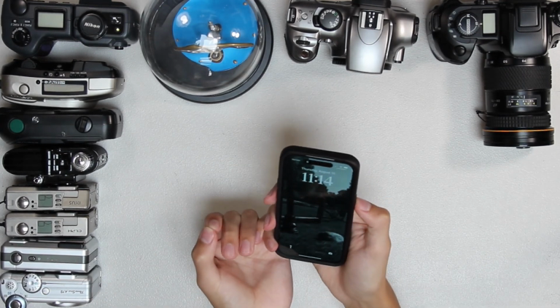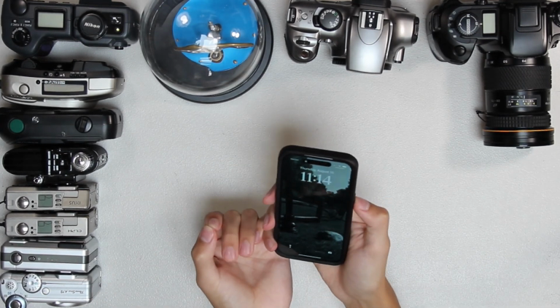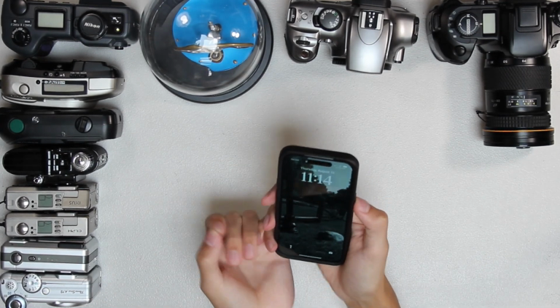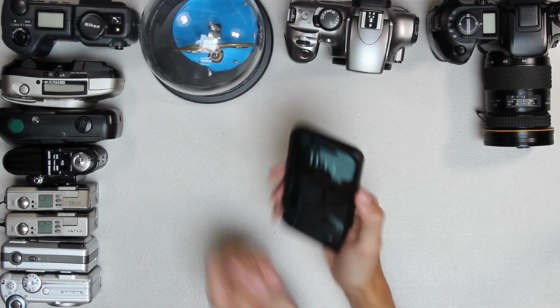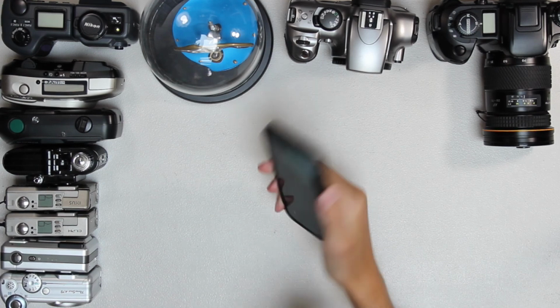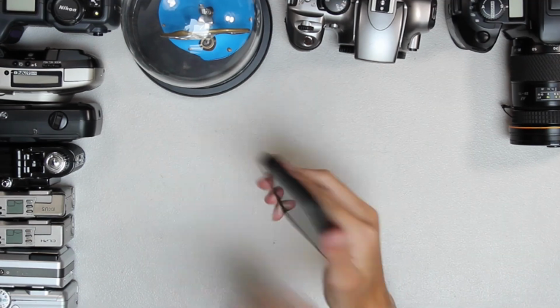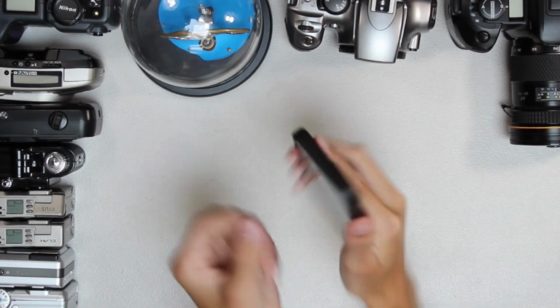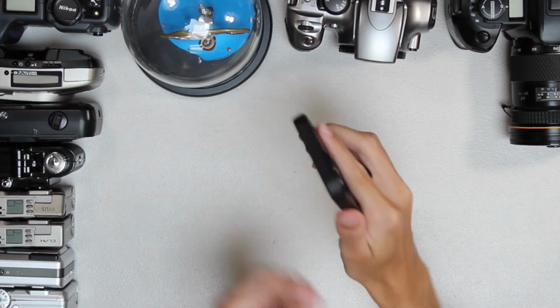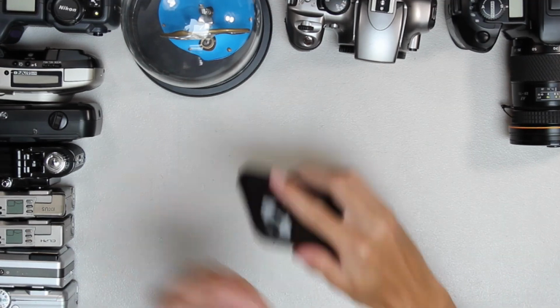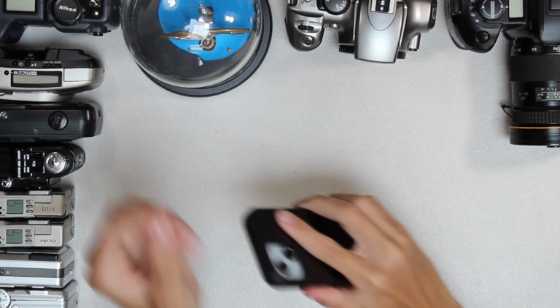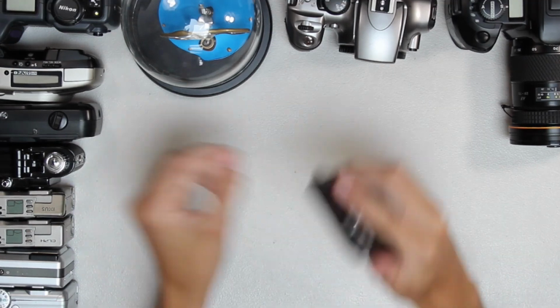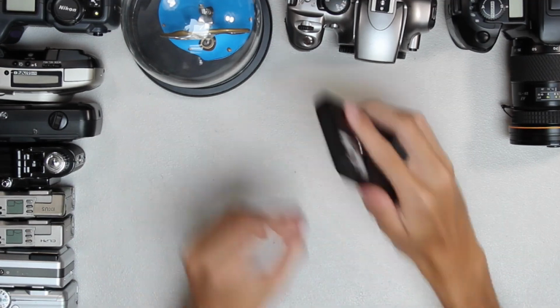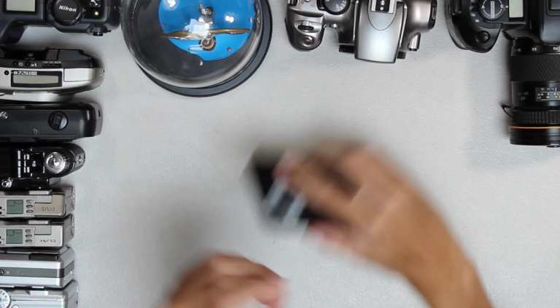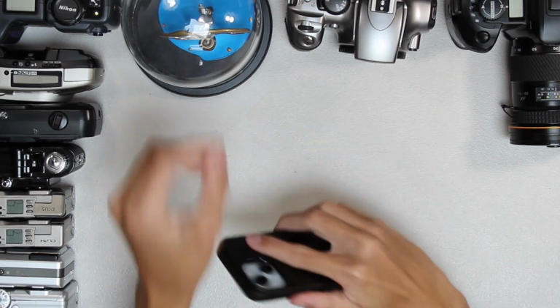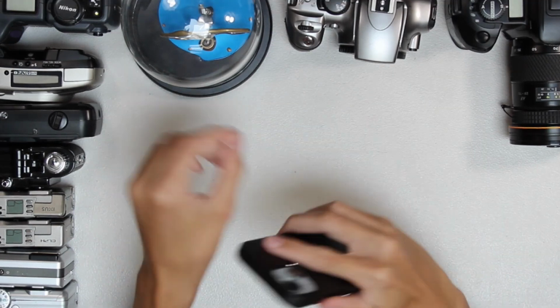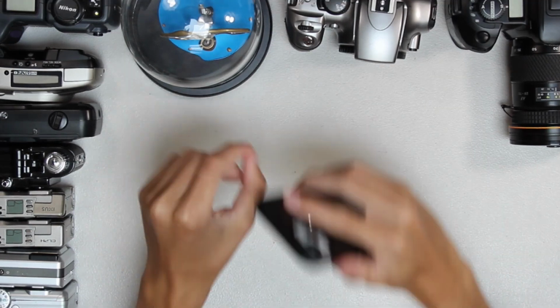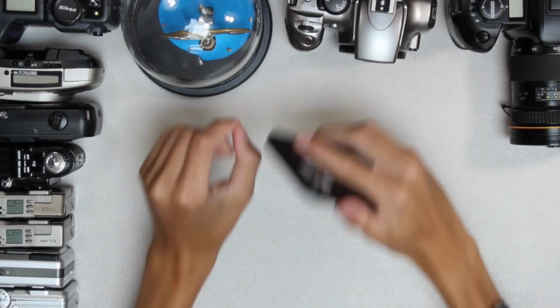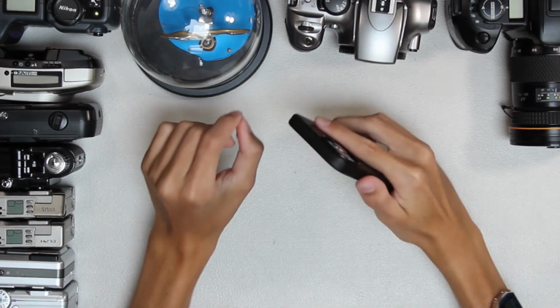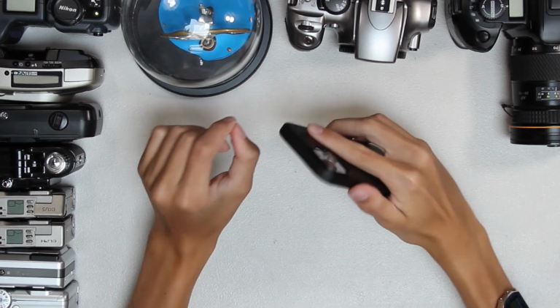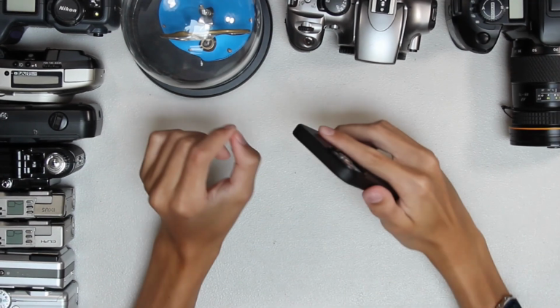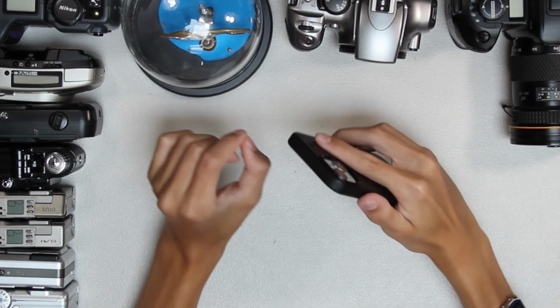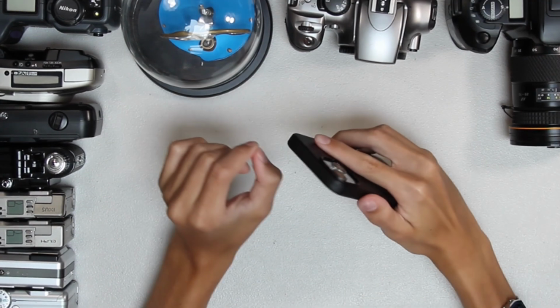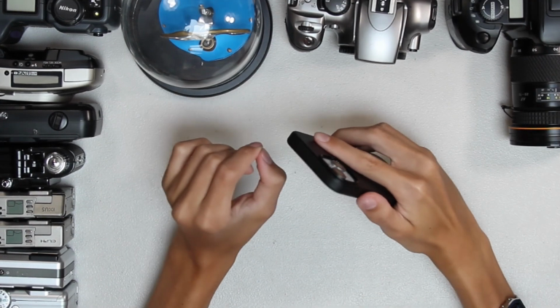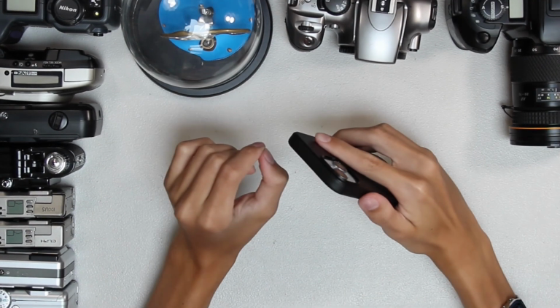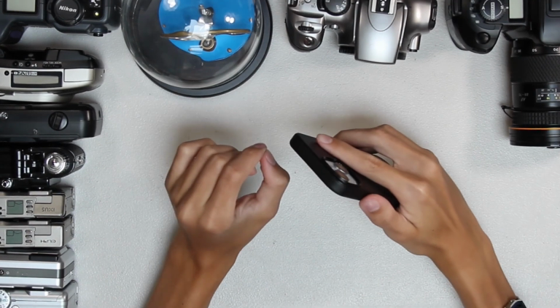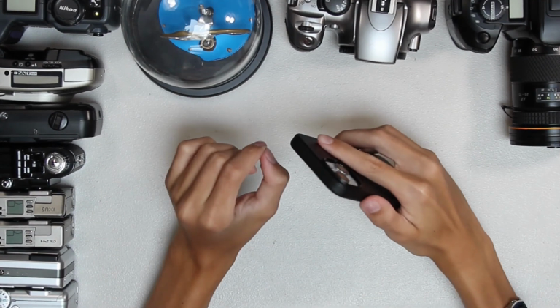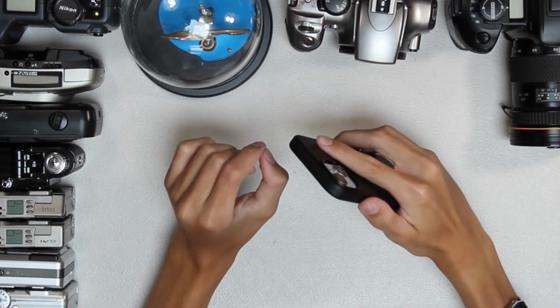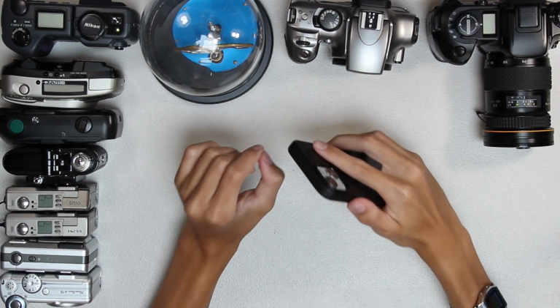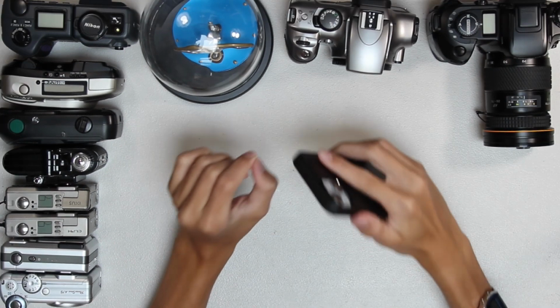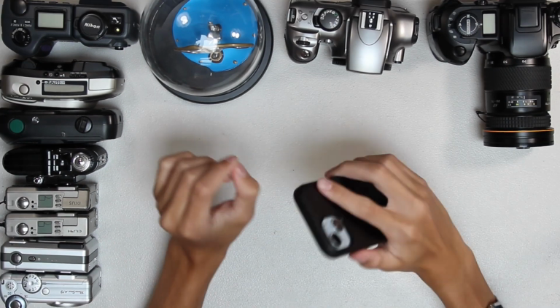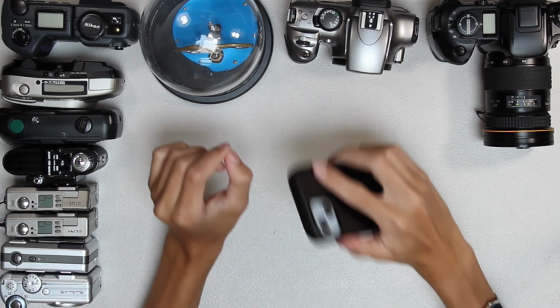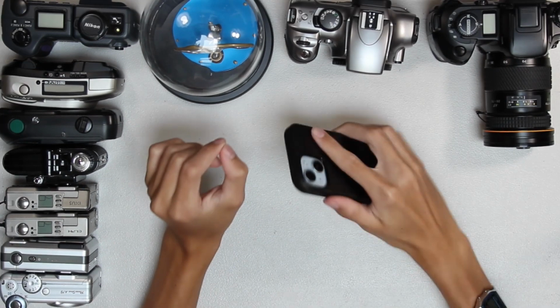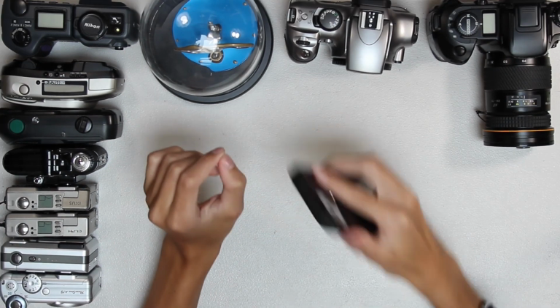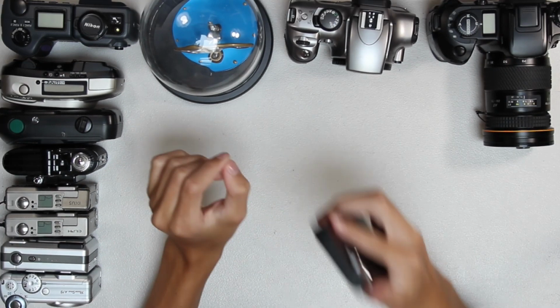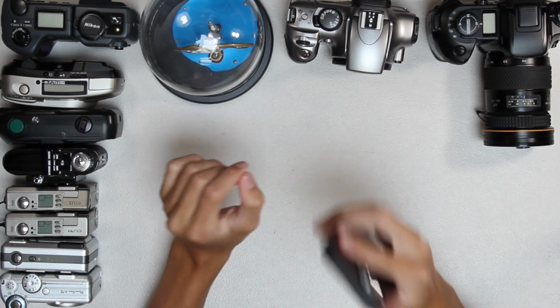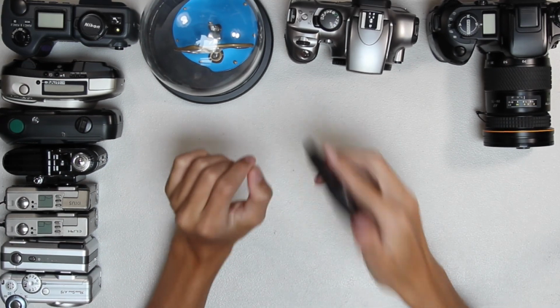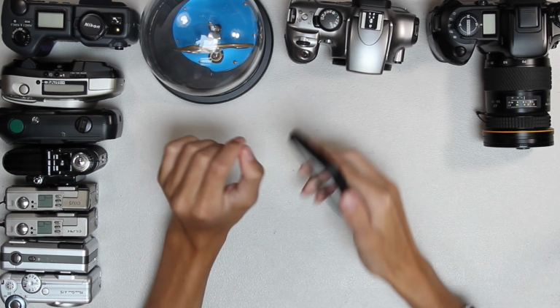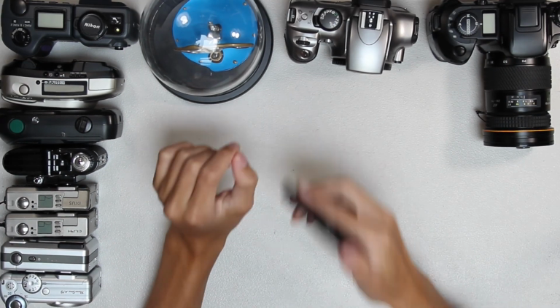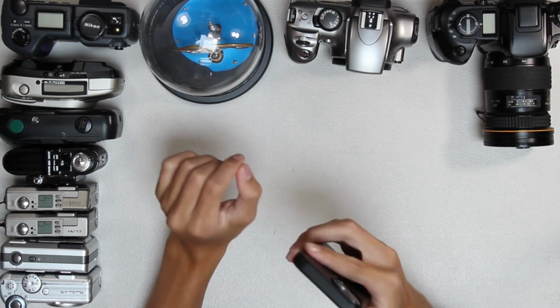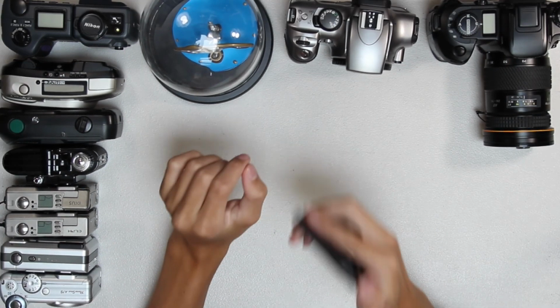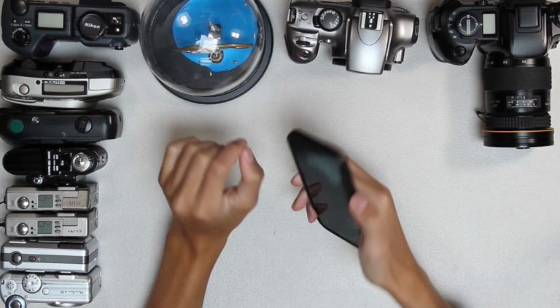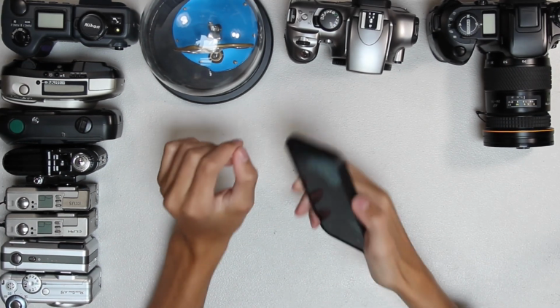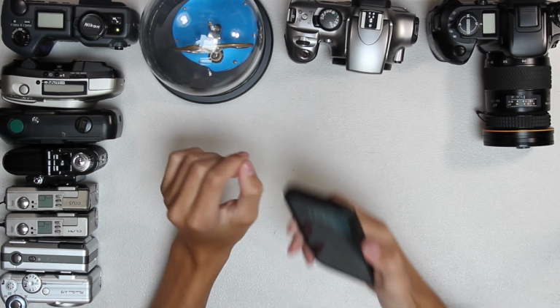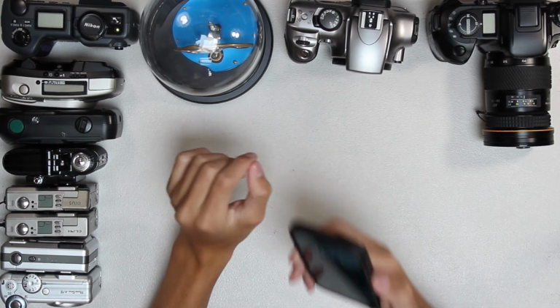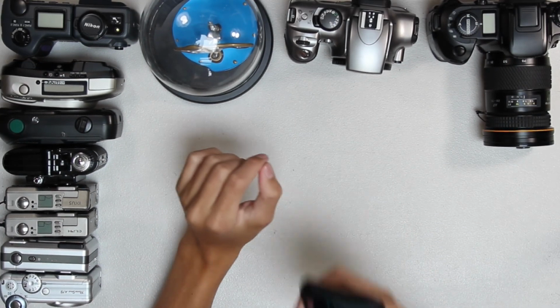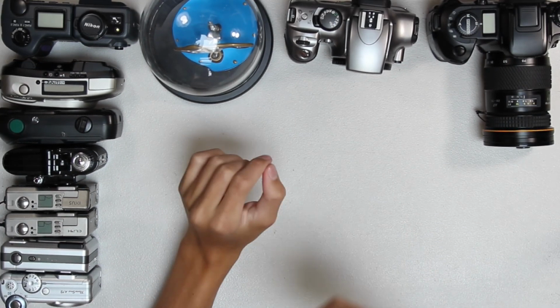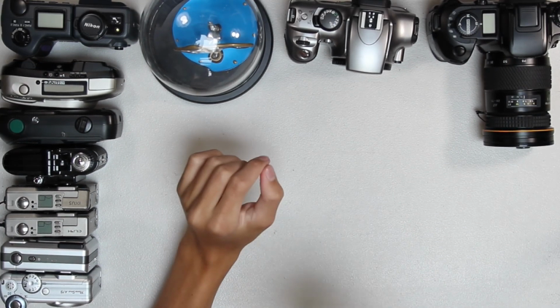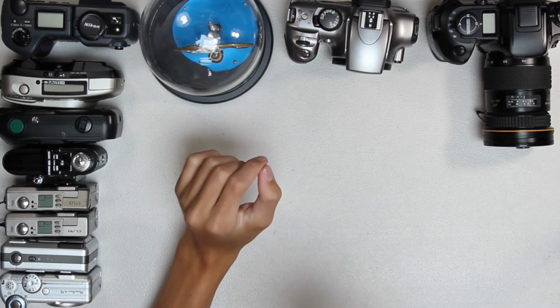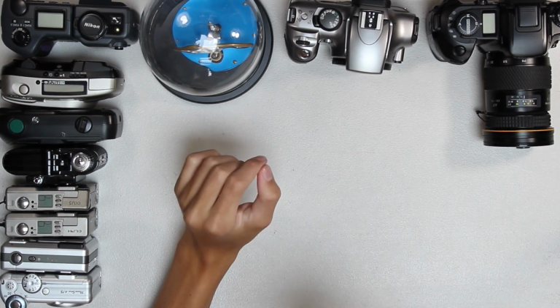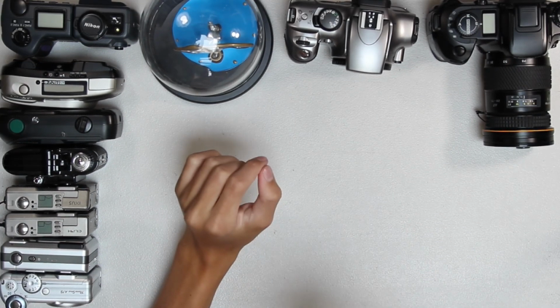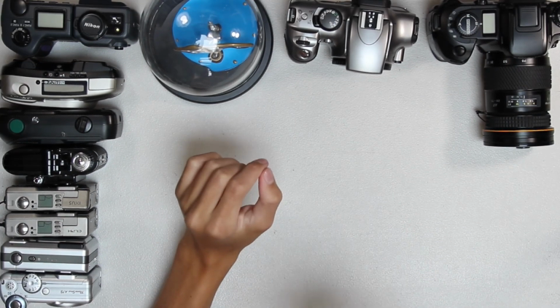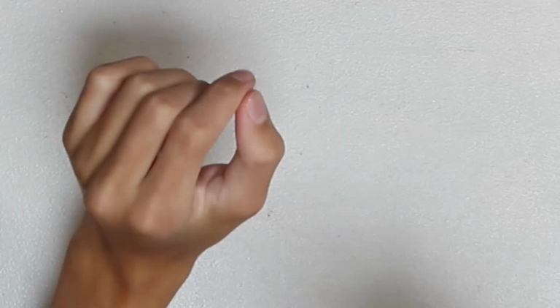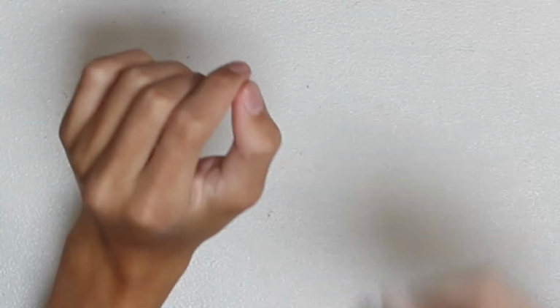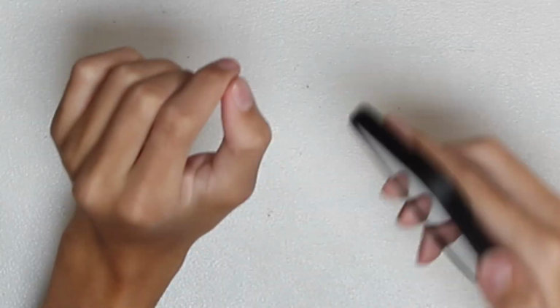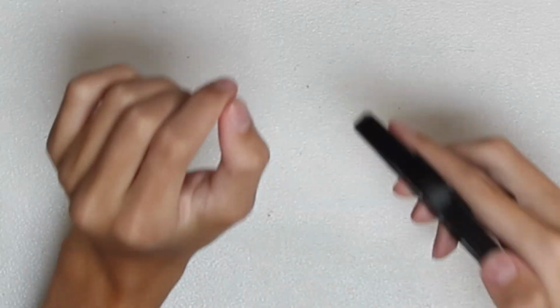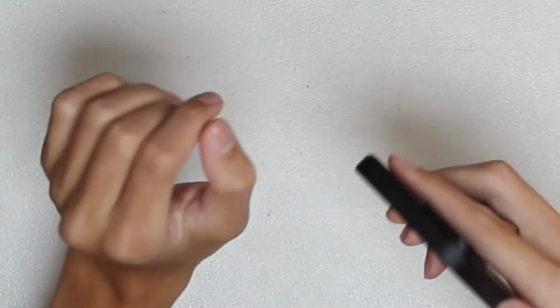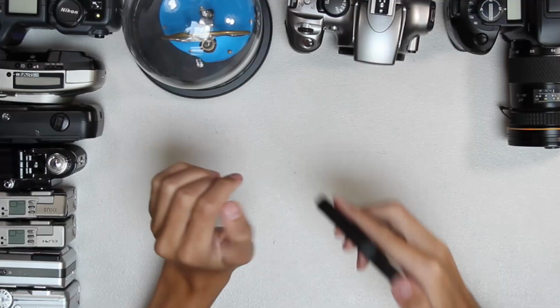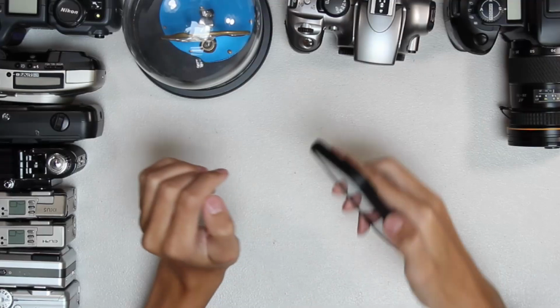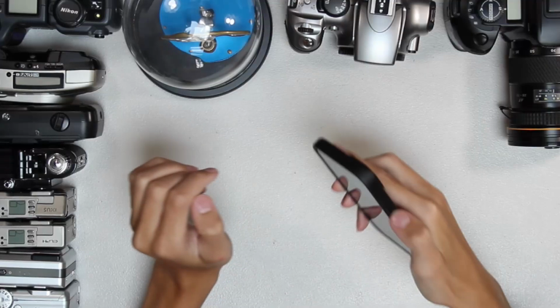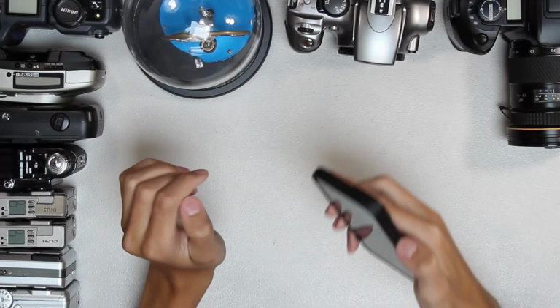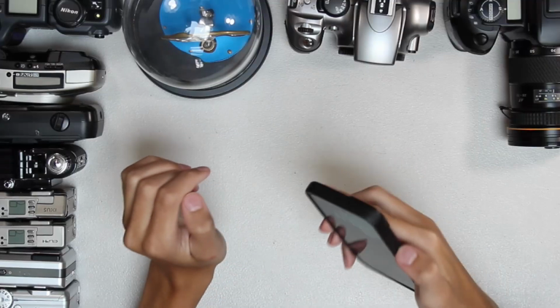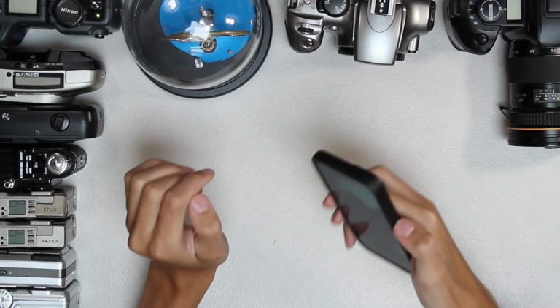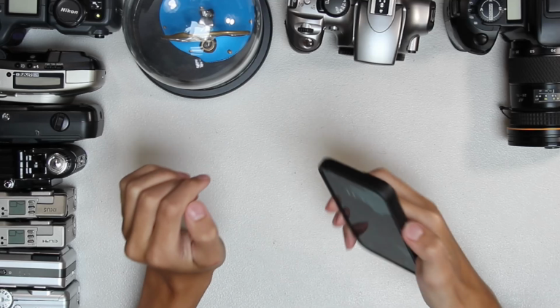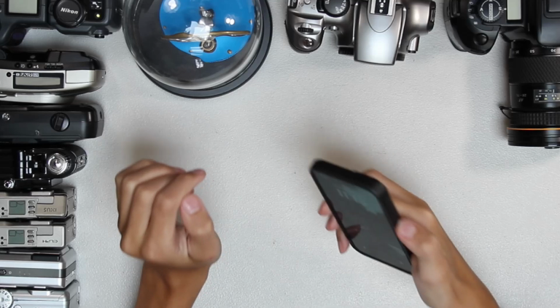Phone cameras are not bad. It's just really, really, really inconvenient.